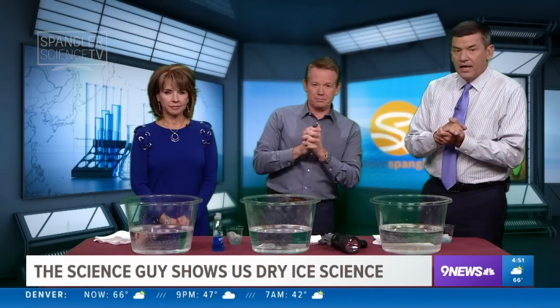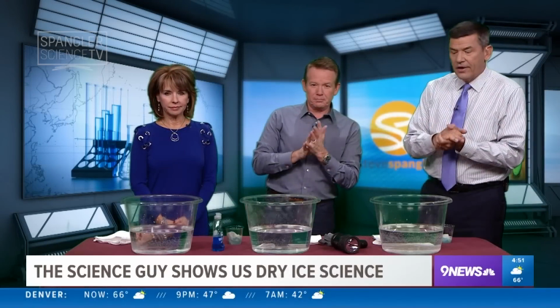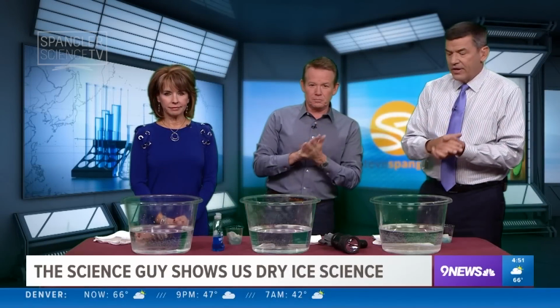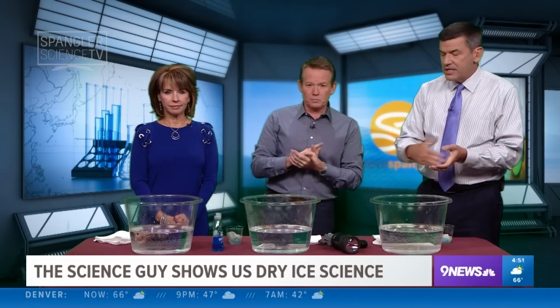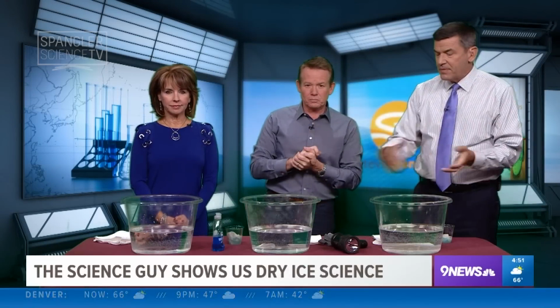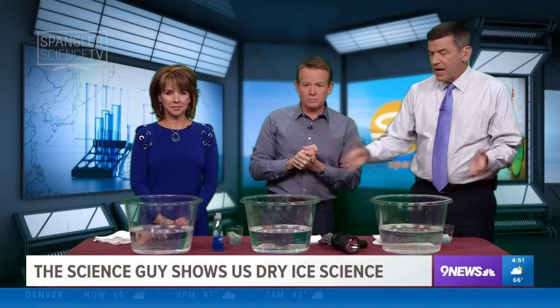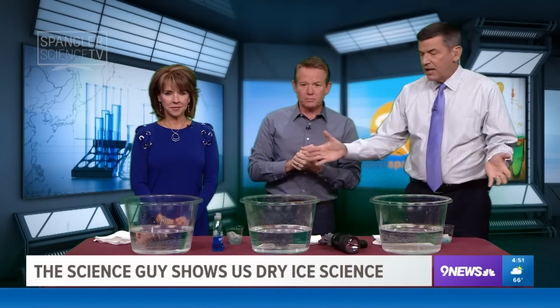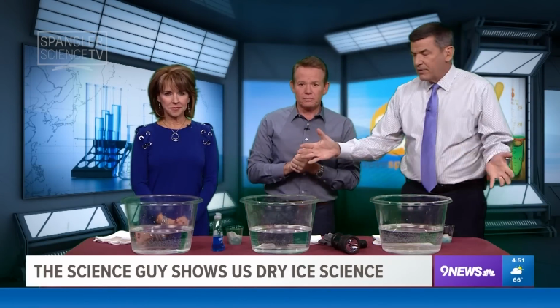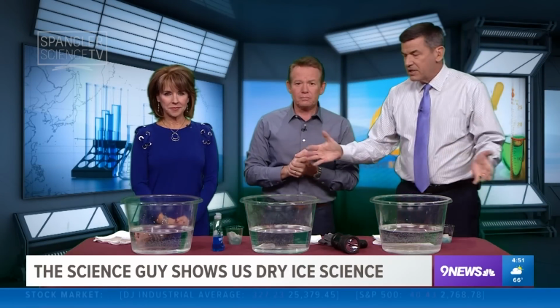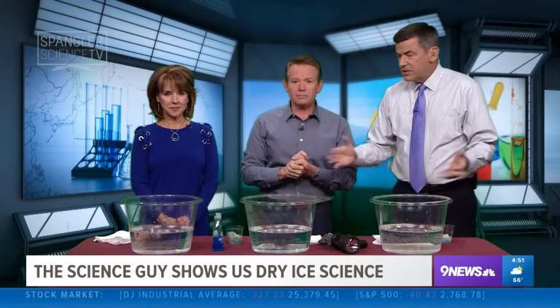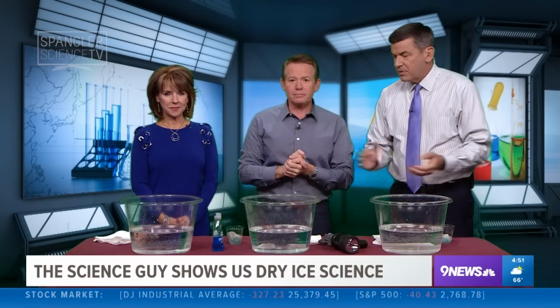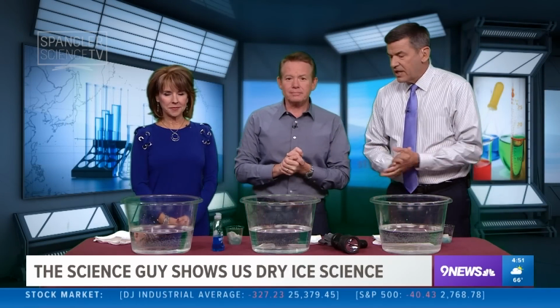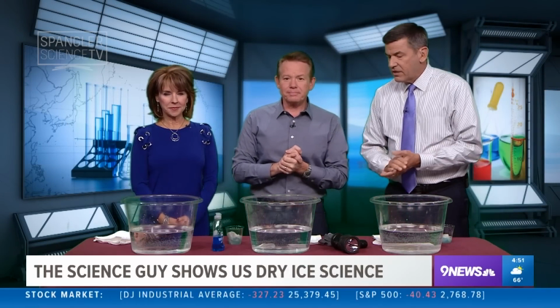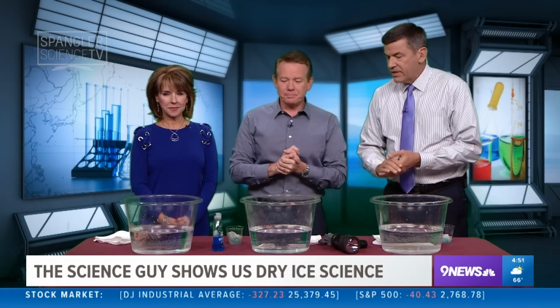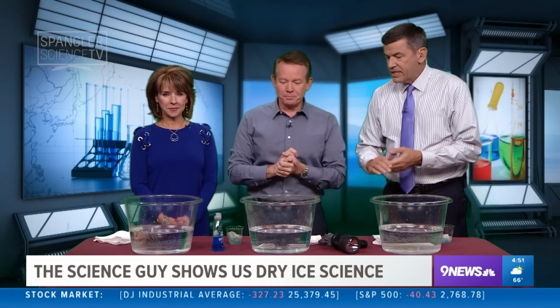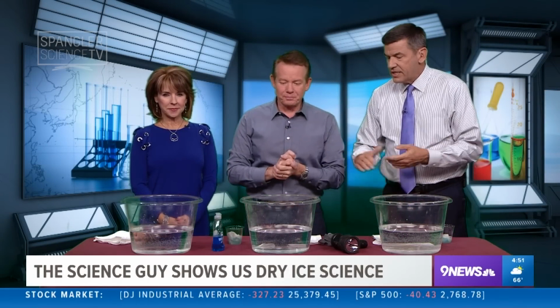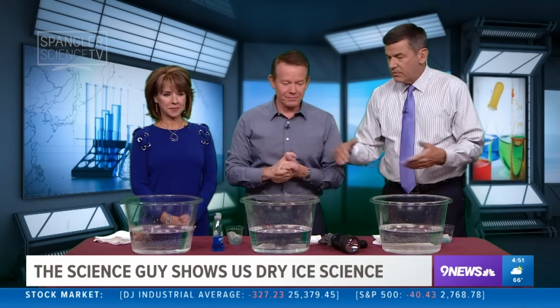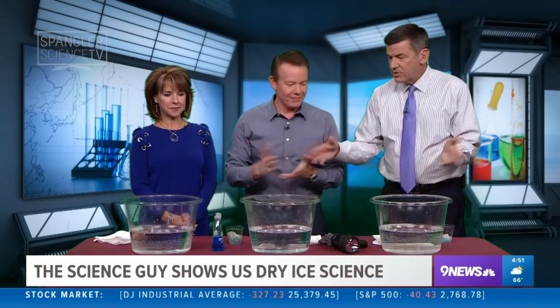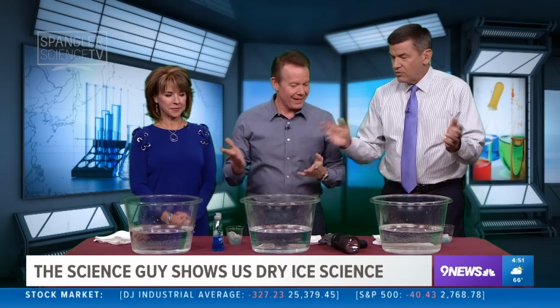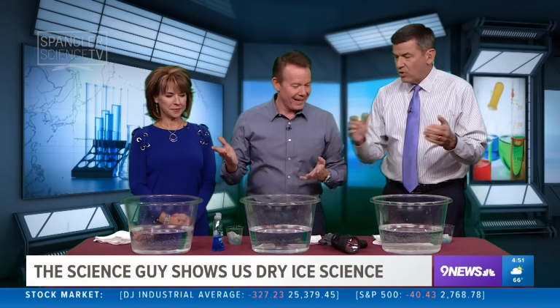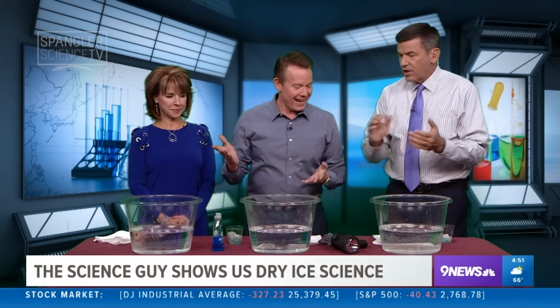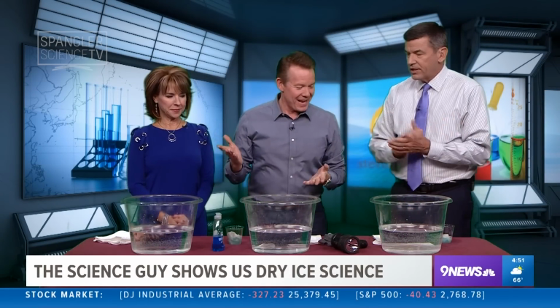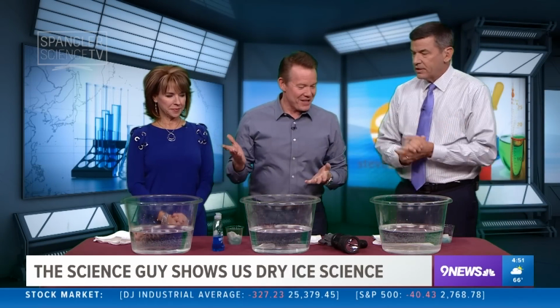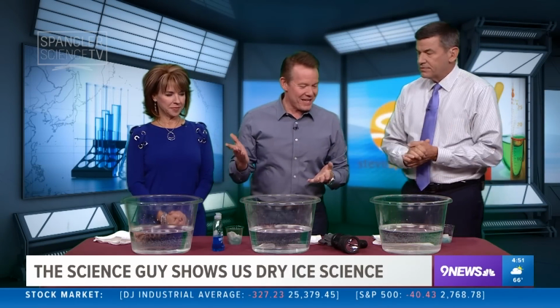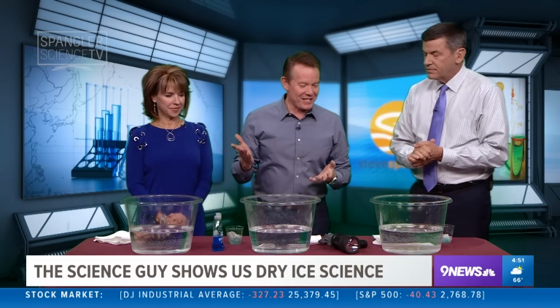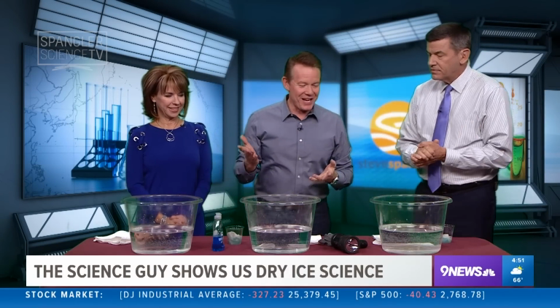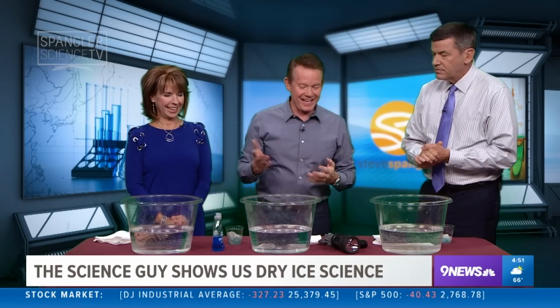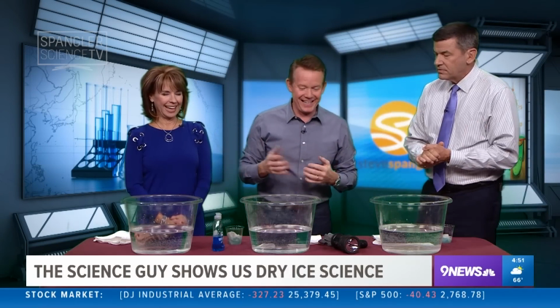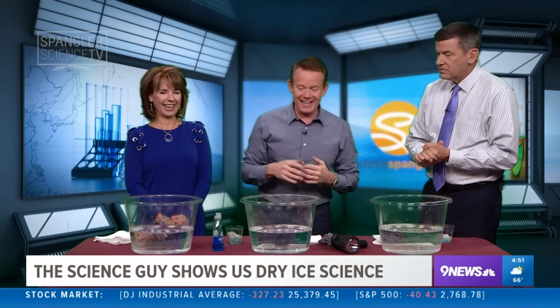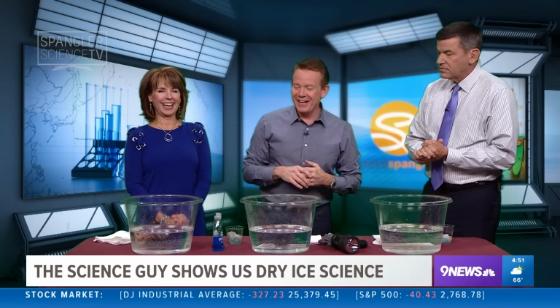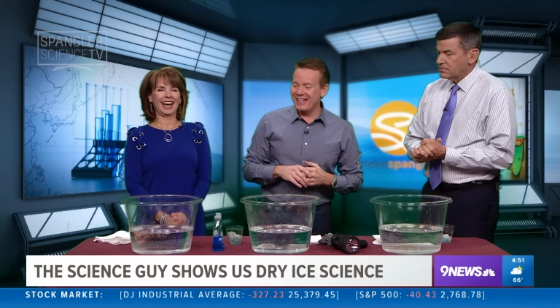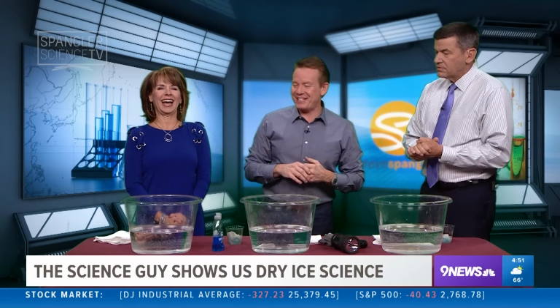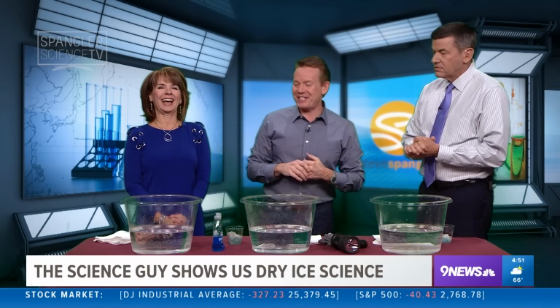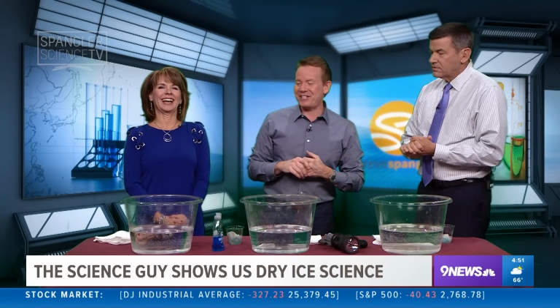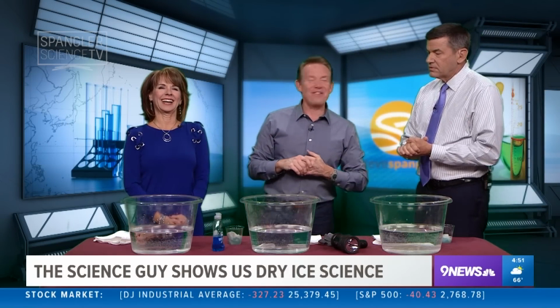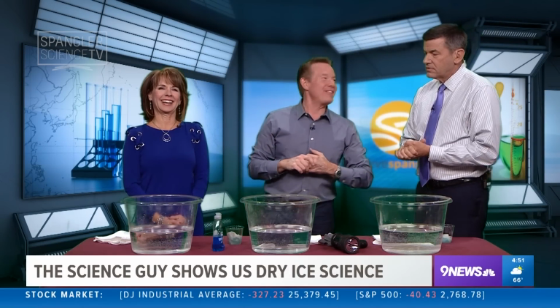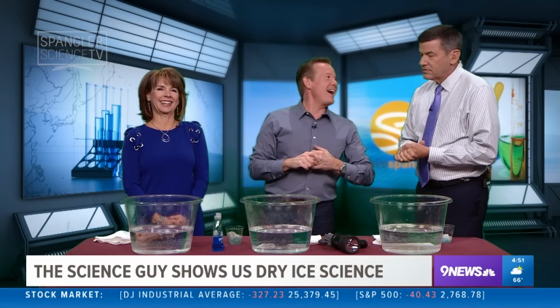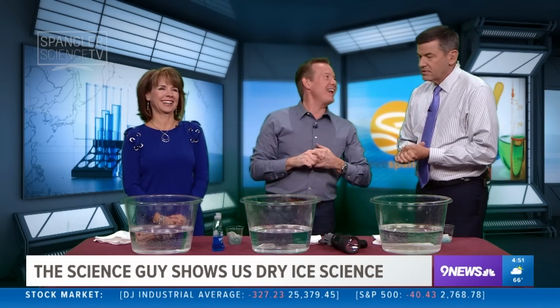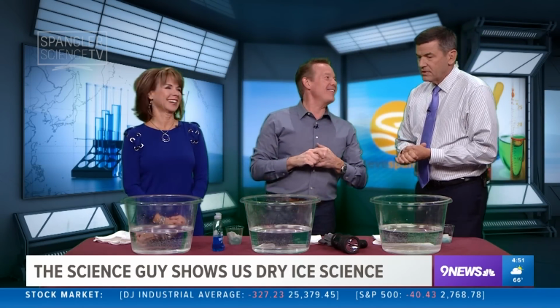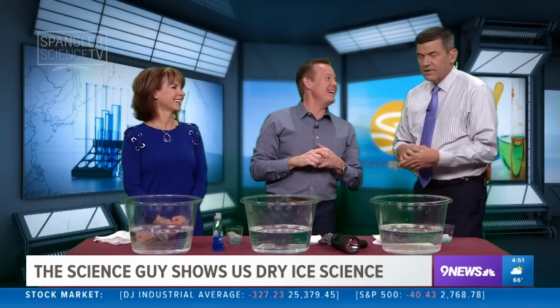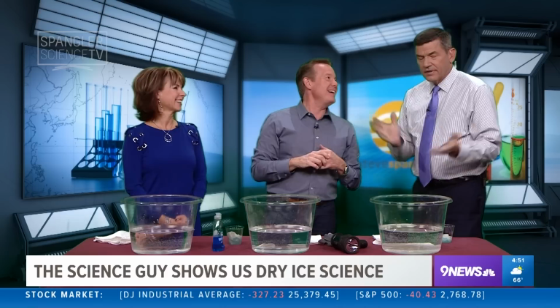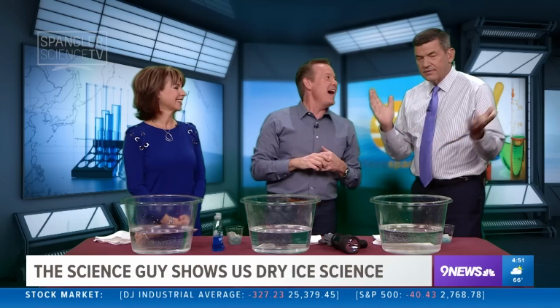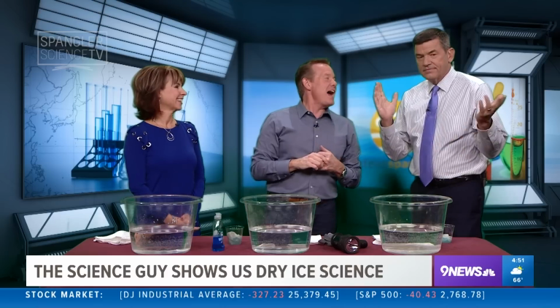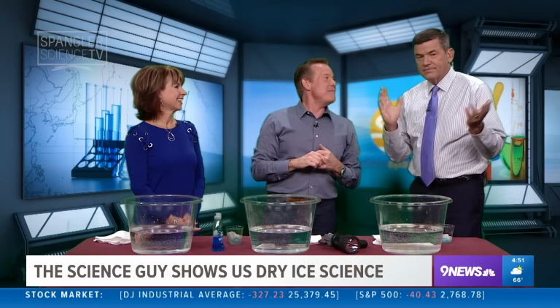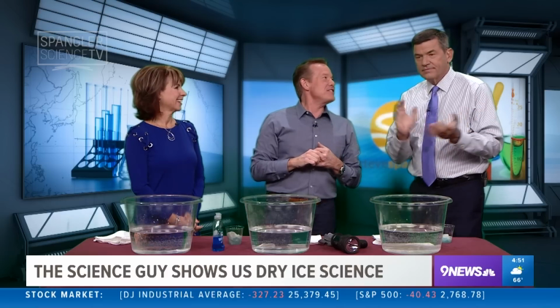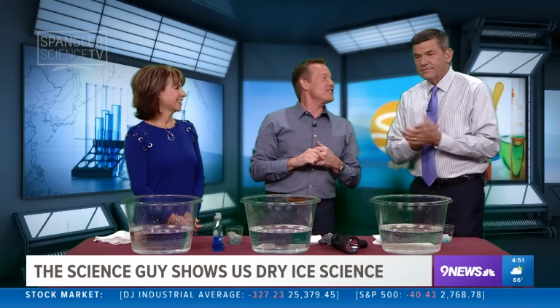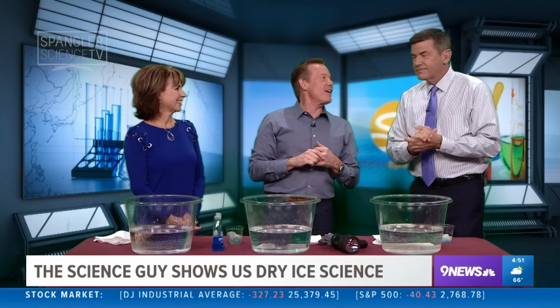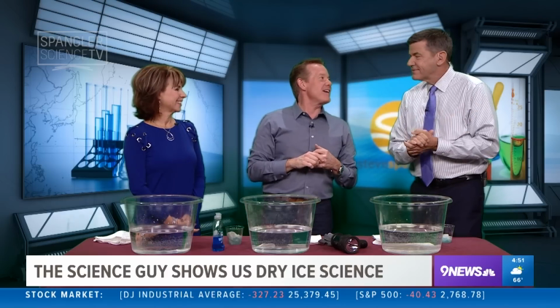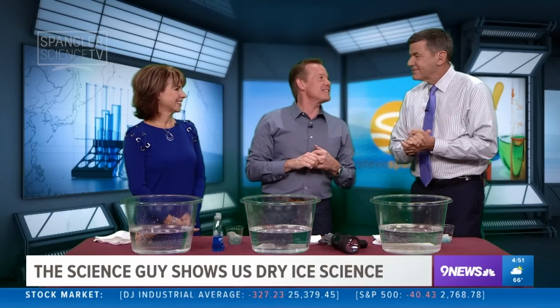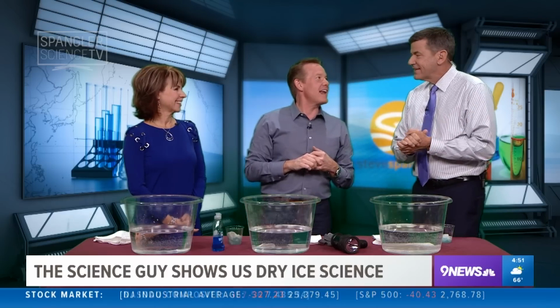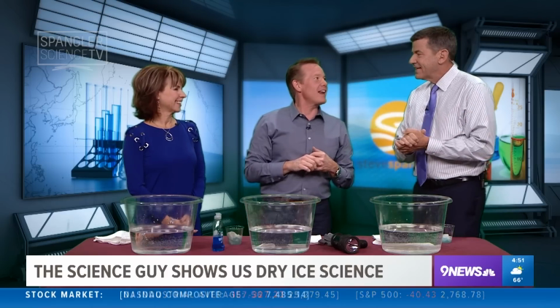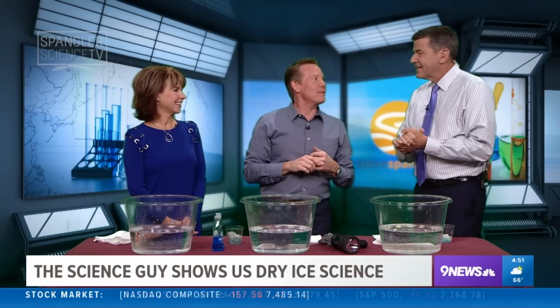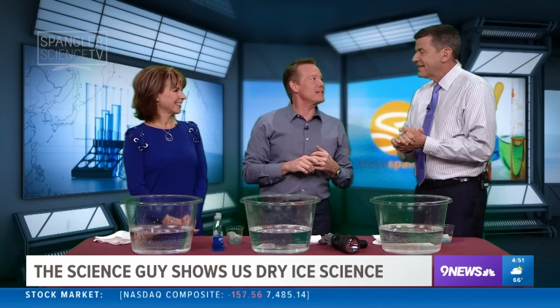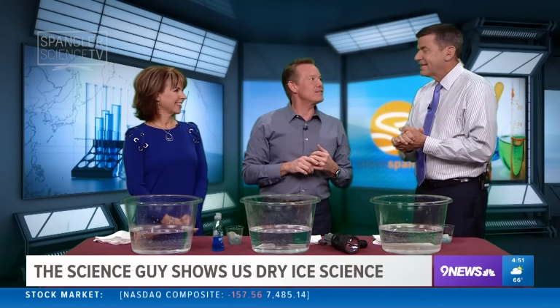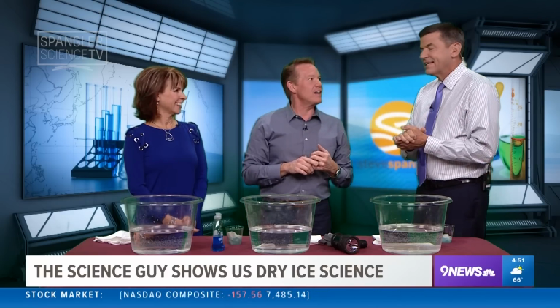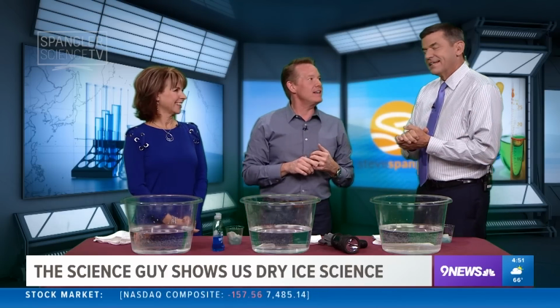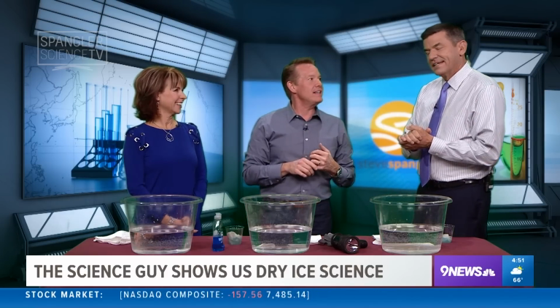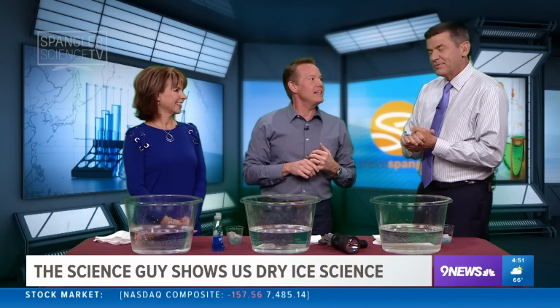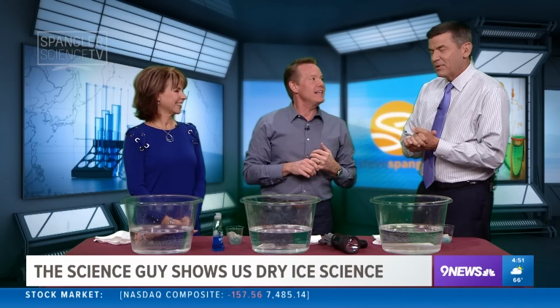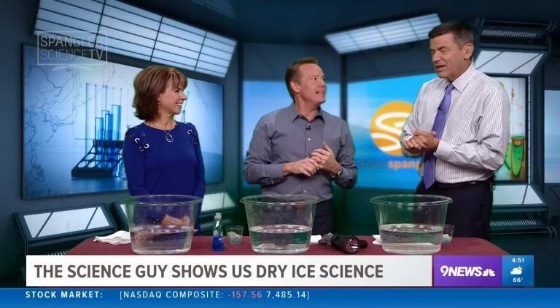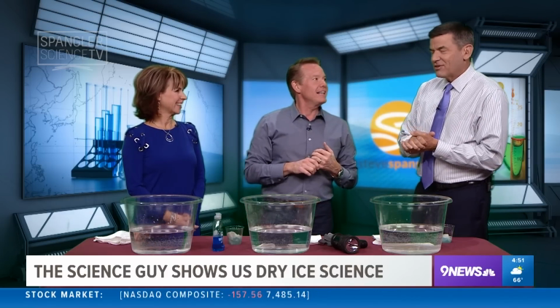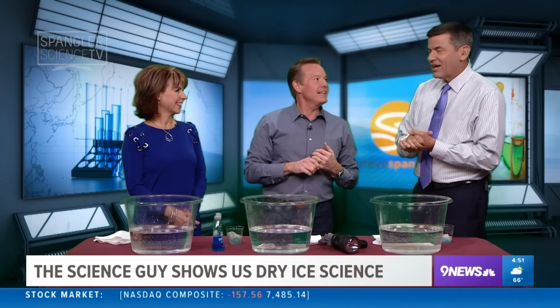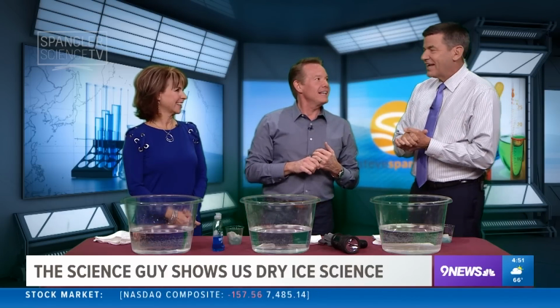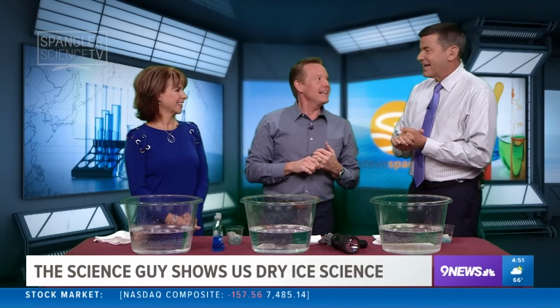Here it is, my Halloween display — three tubs of water. This is you for Halloween. I bet your house at Halloween is fun. Pretty exciting.